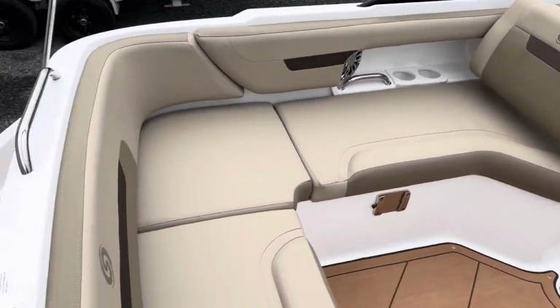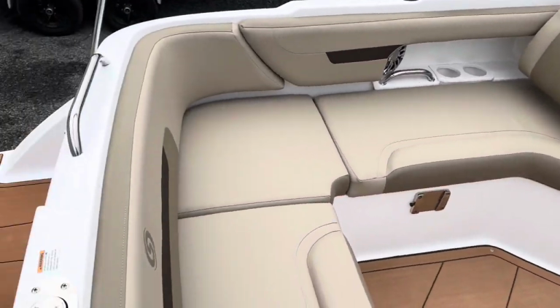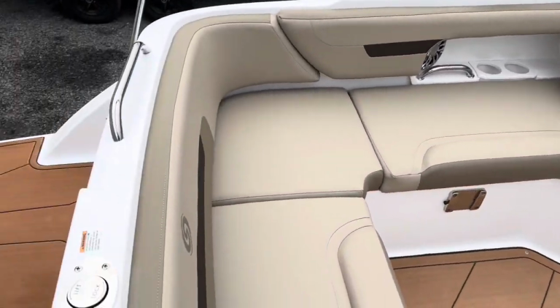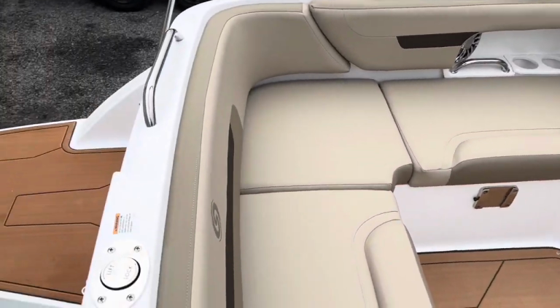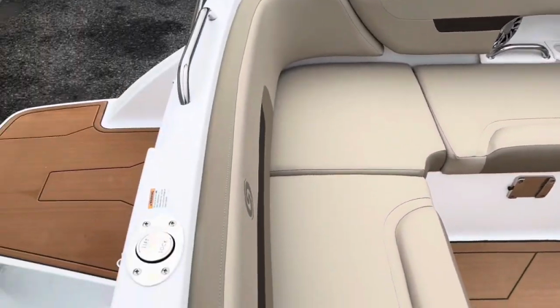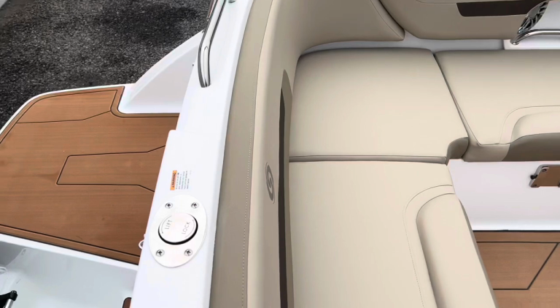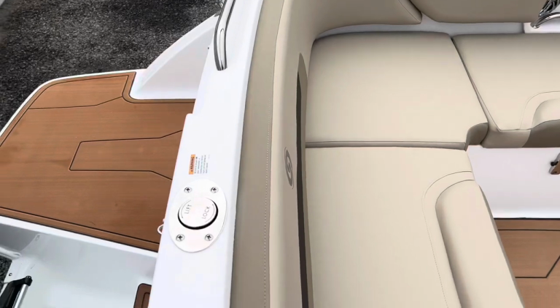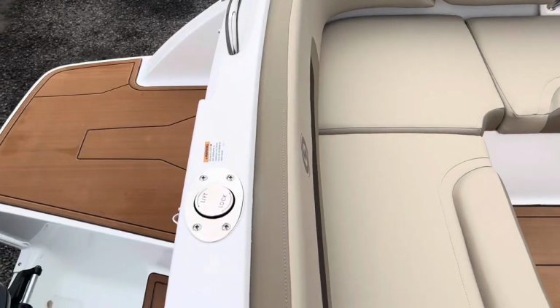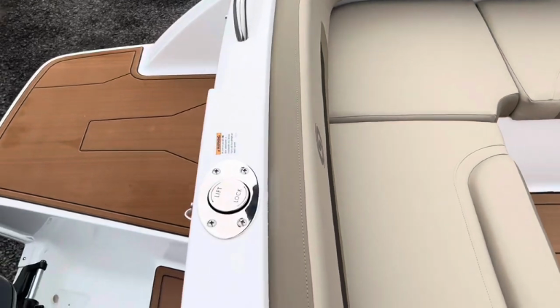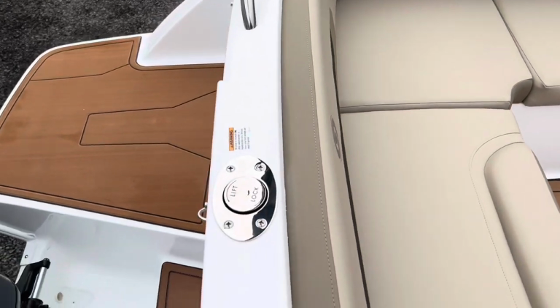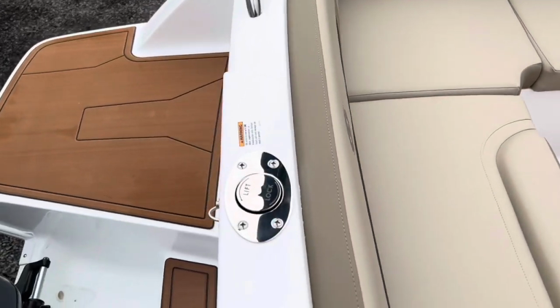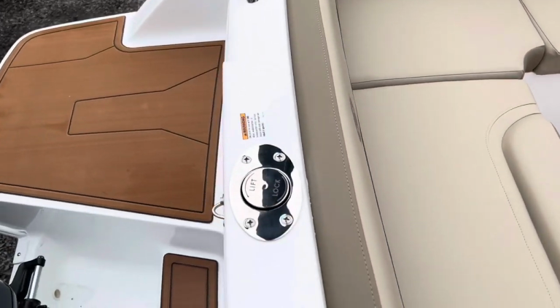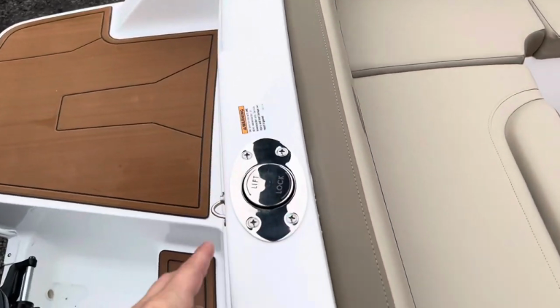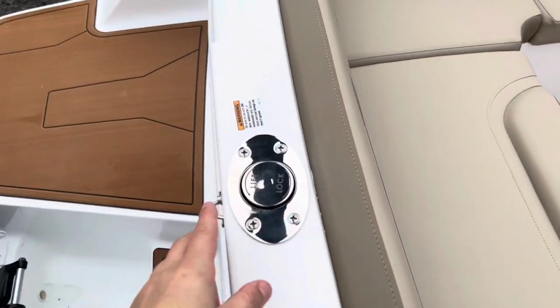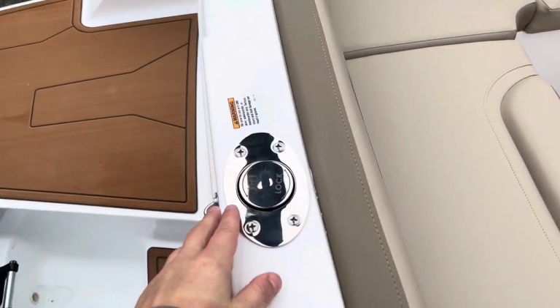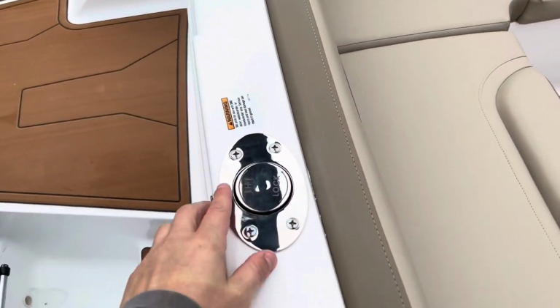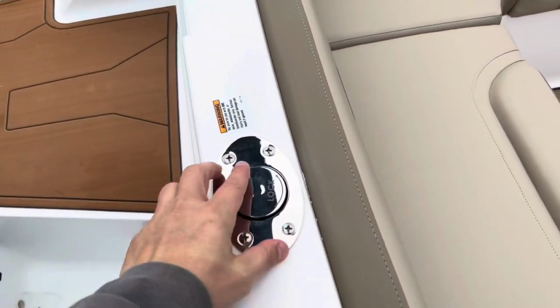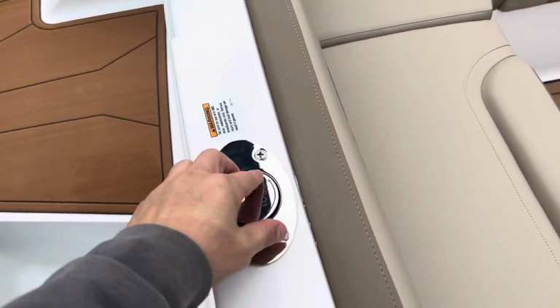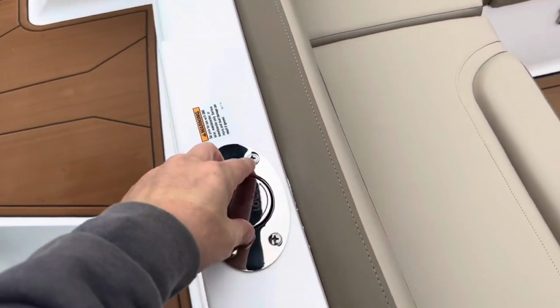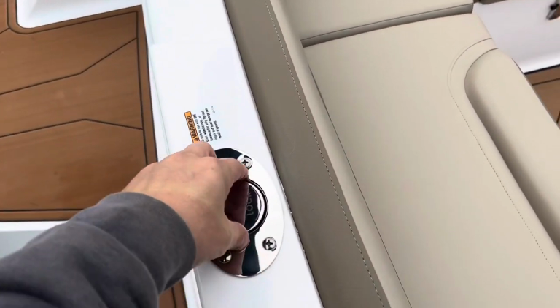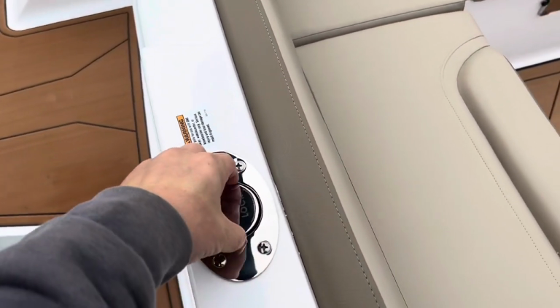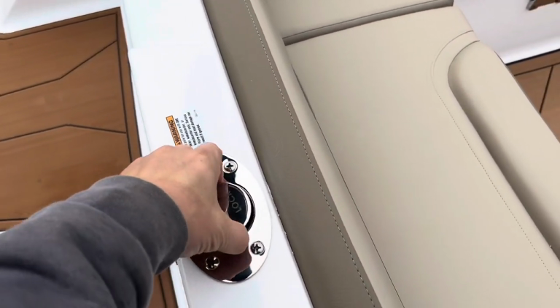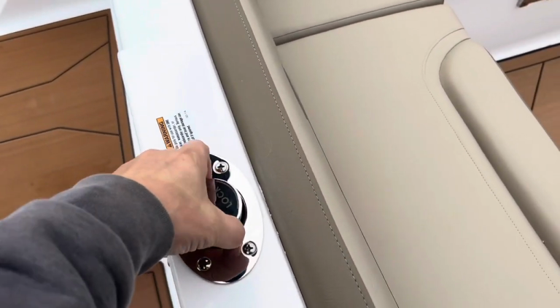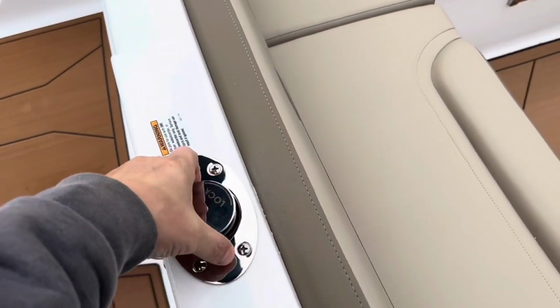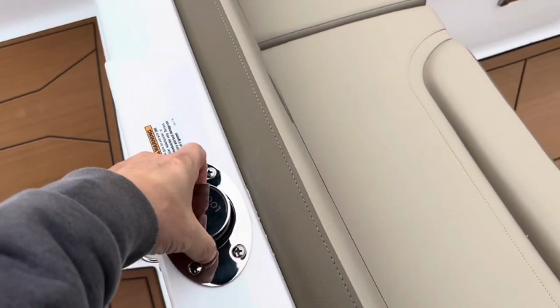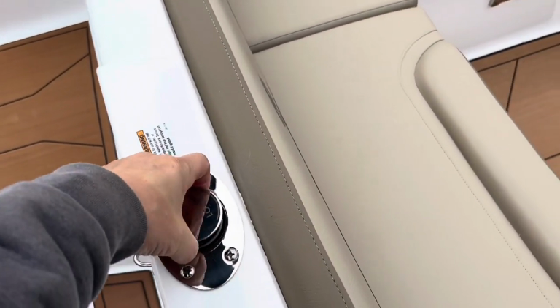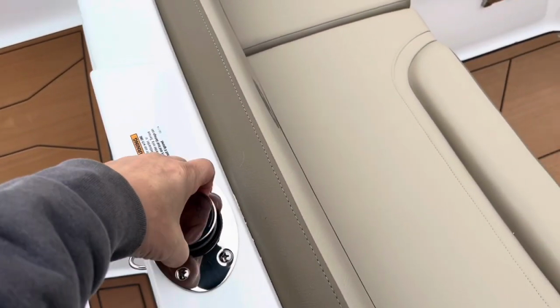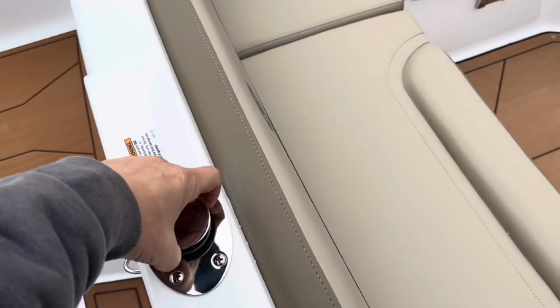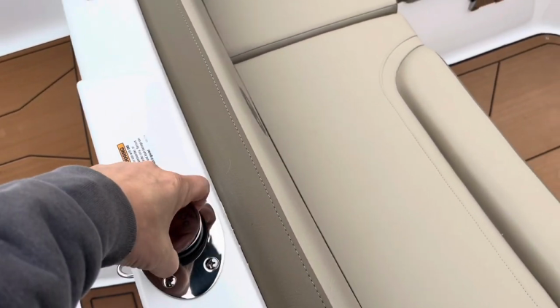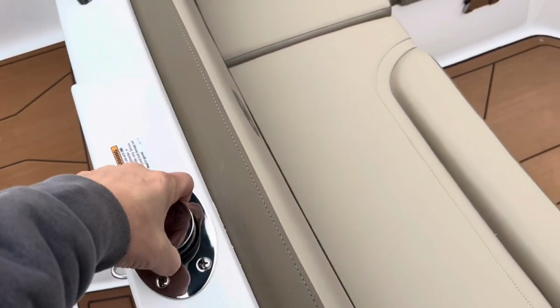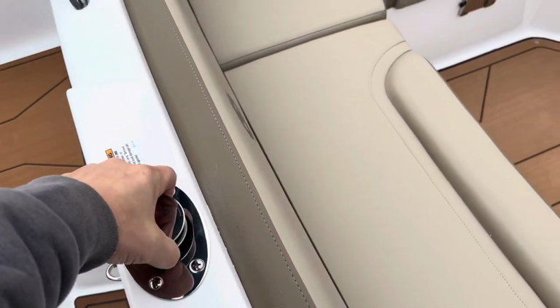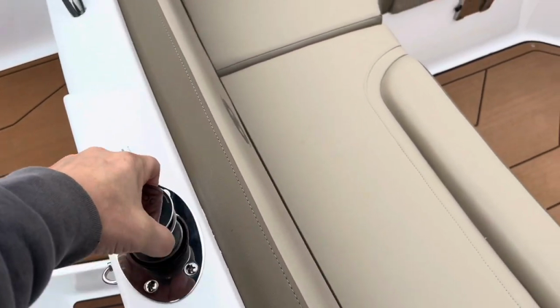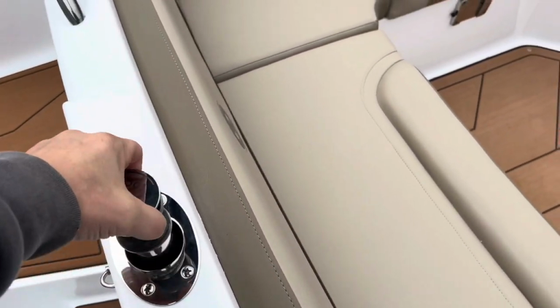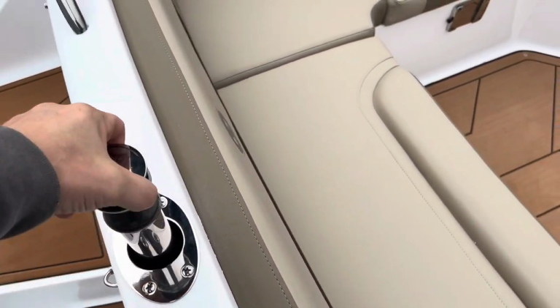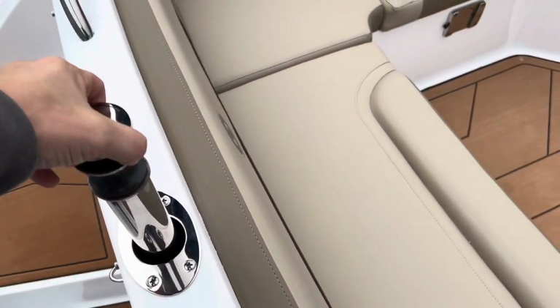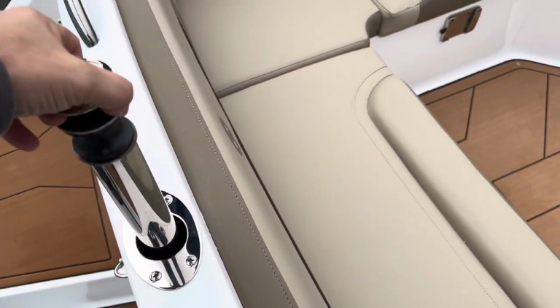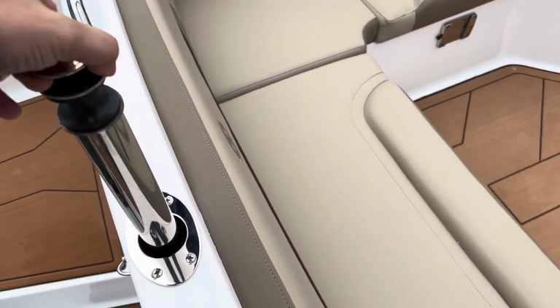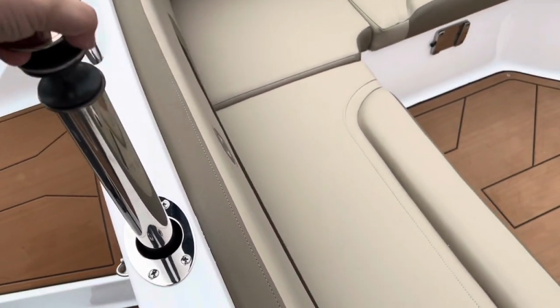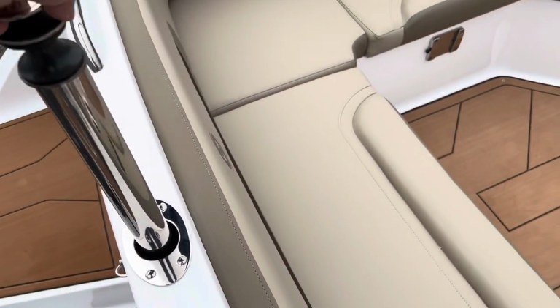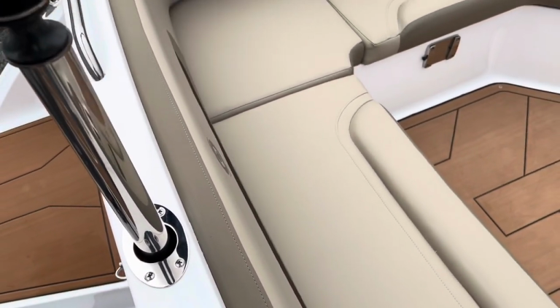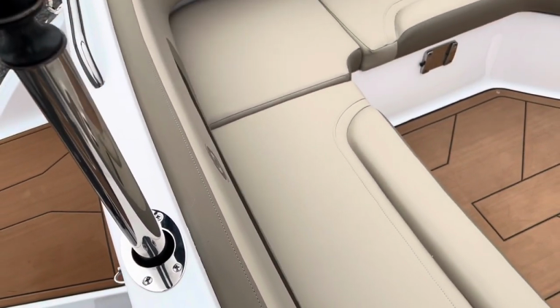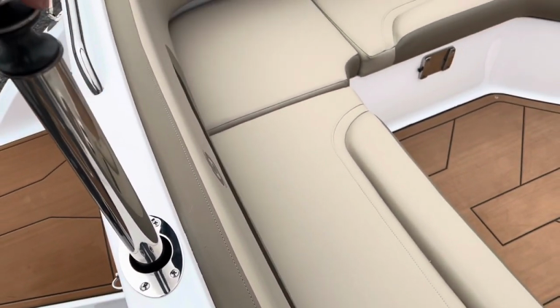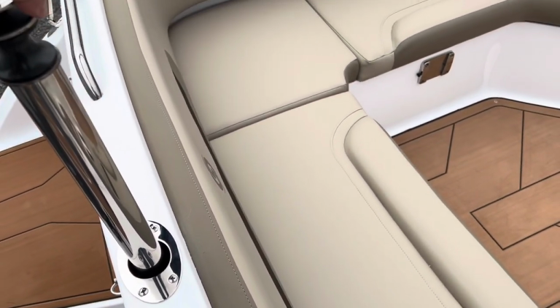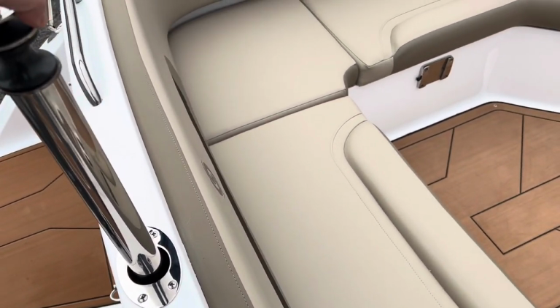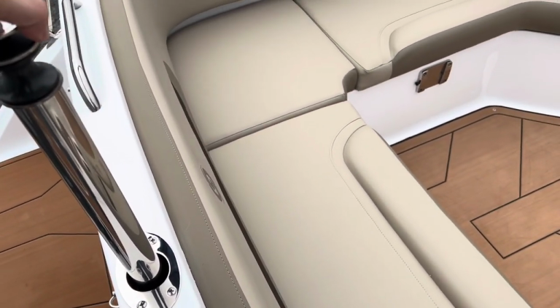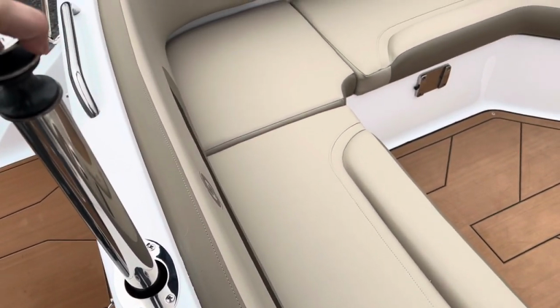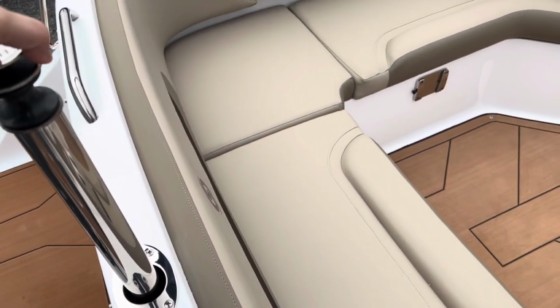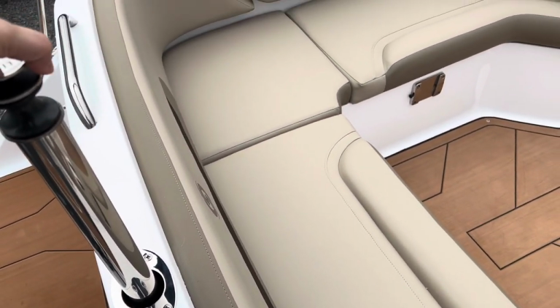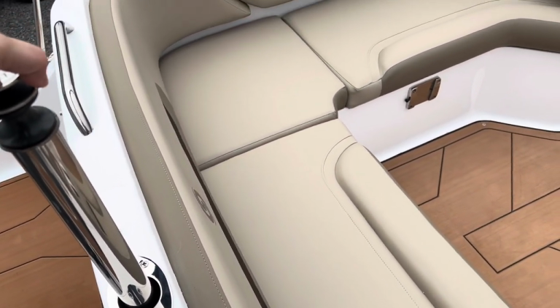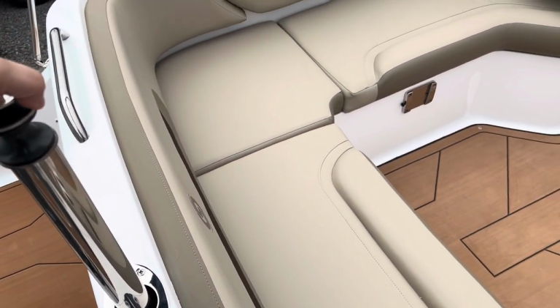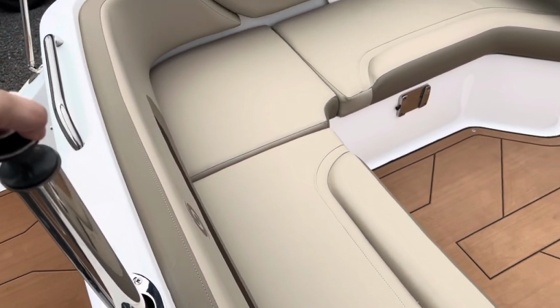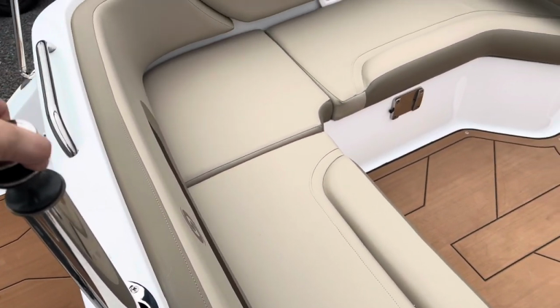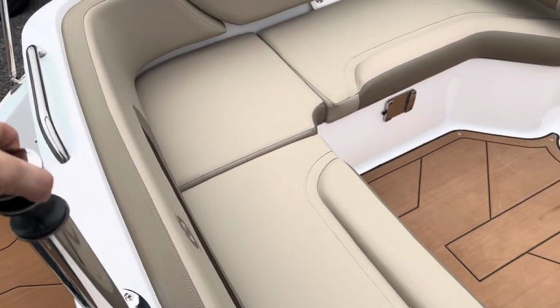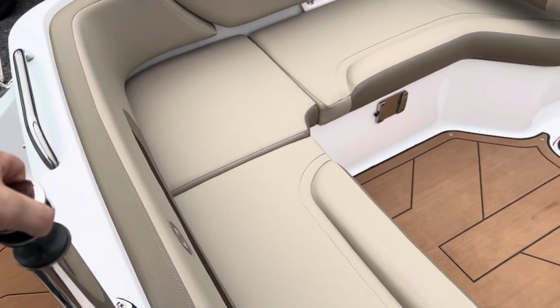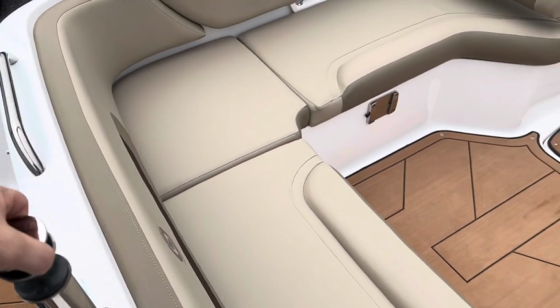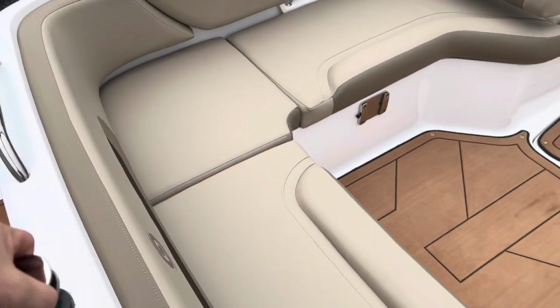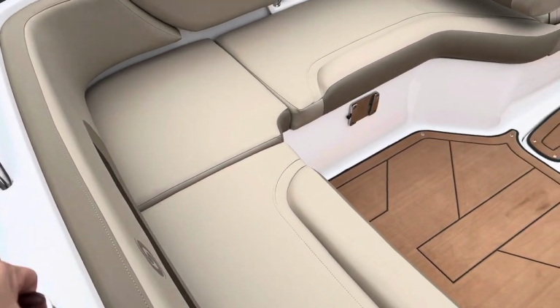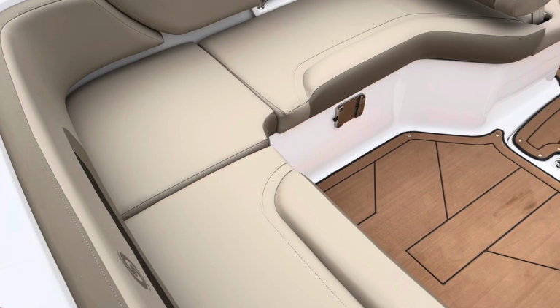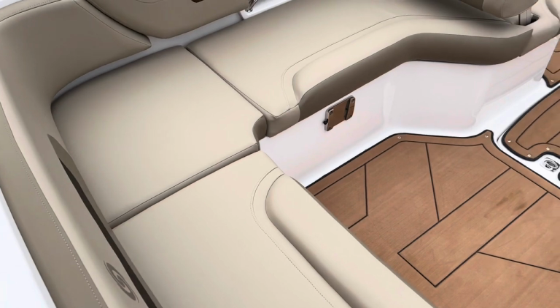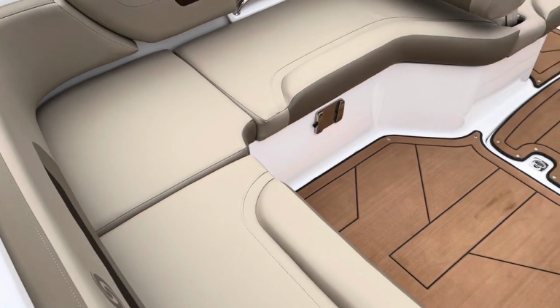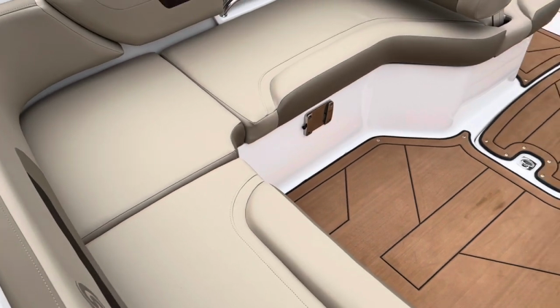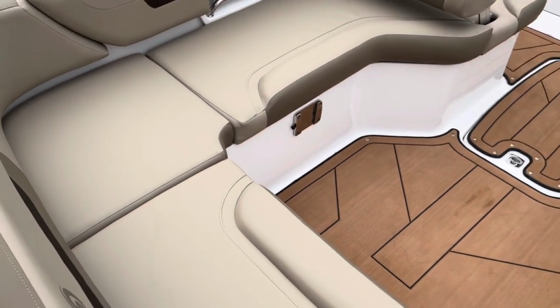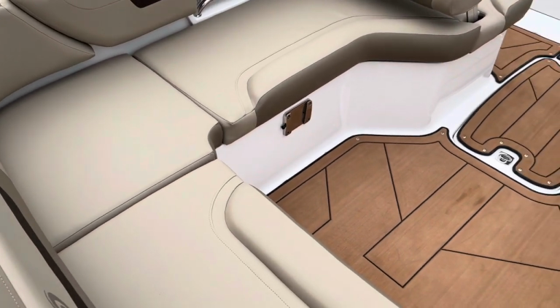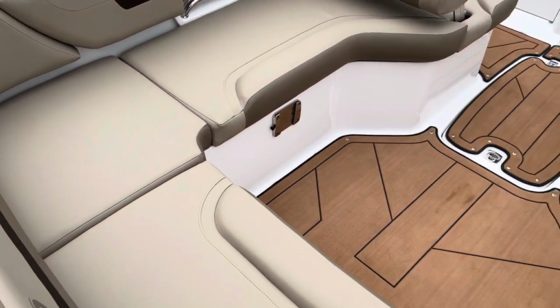Here's that ski pylon — just twist it, pull it up, and then twist it again to lock it in place.